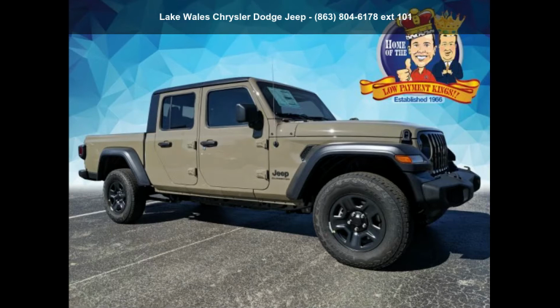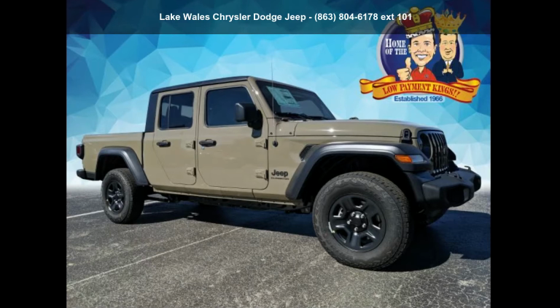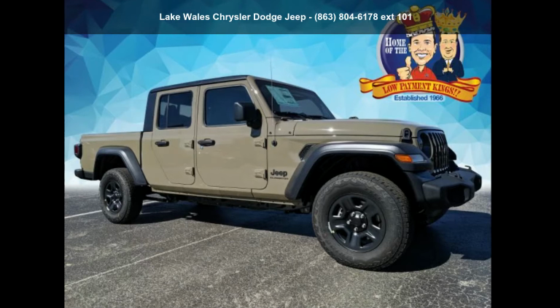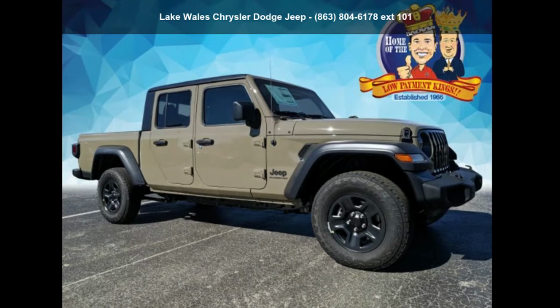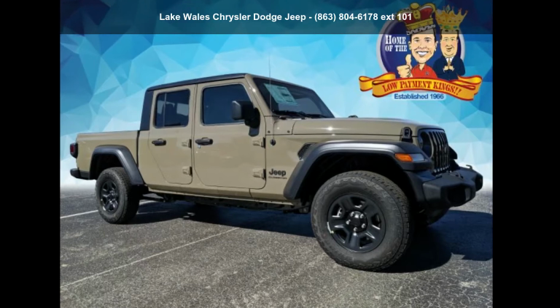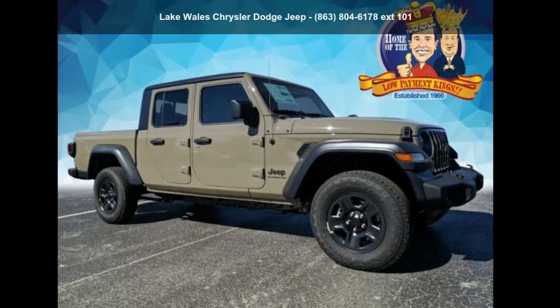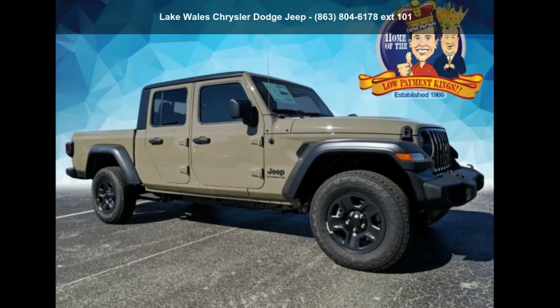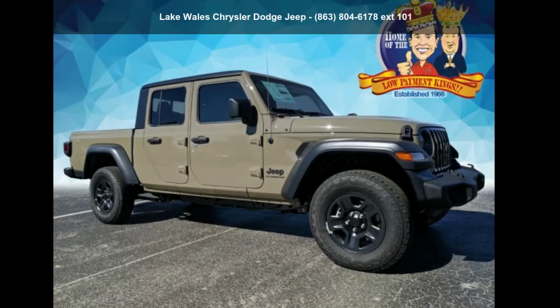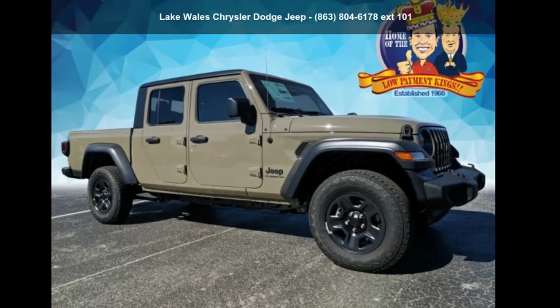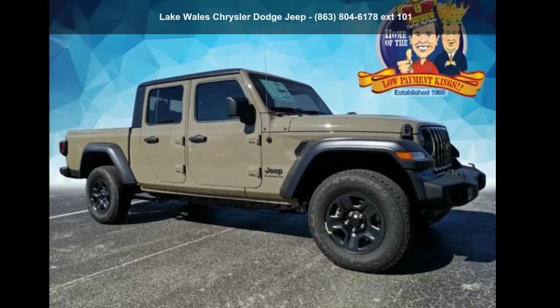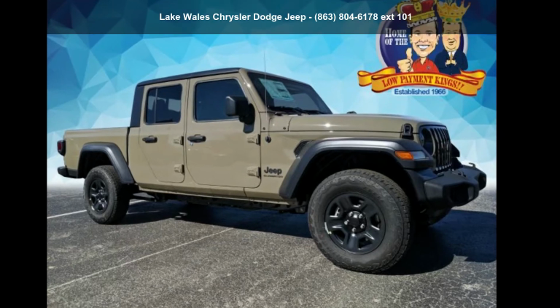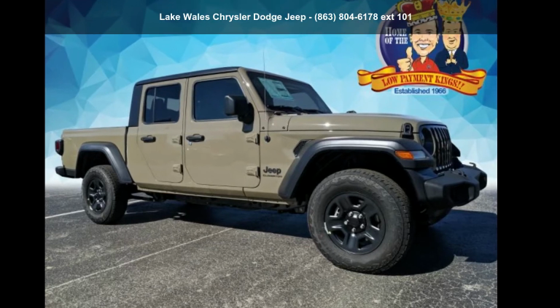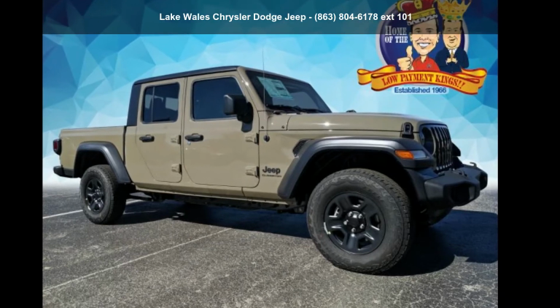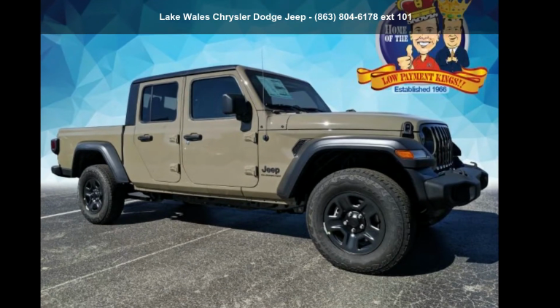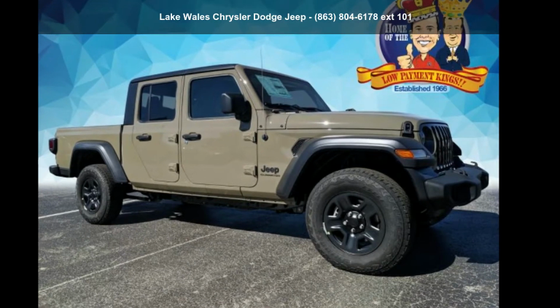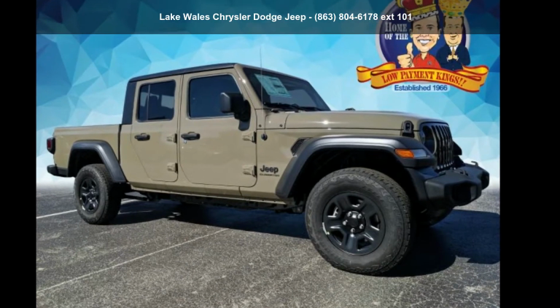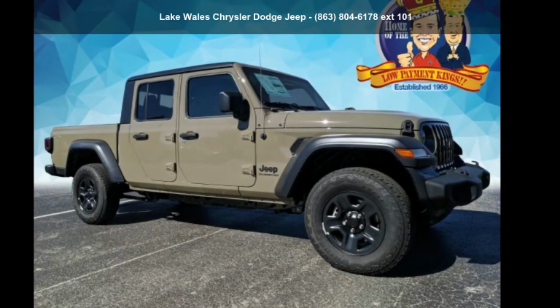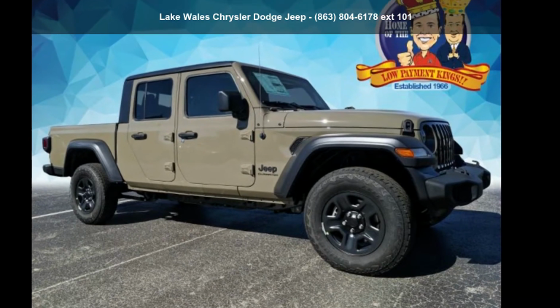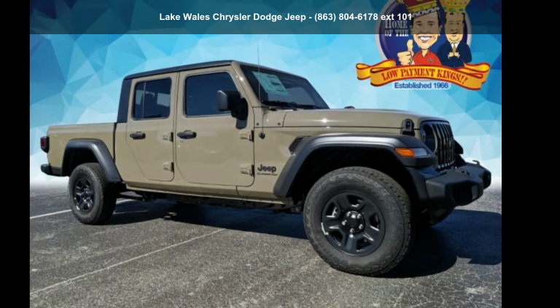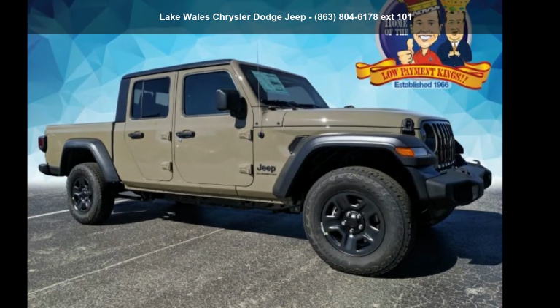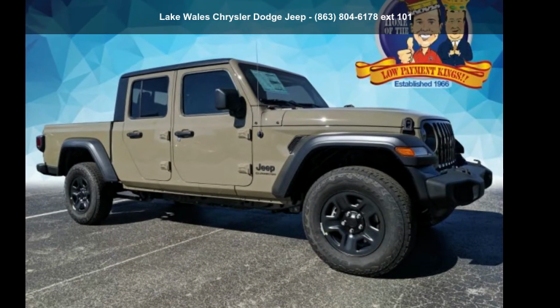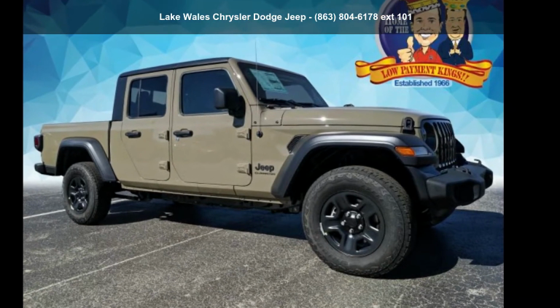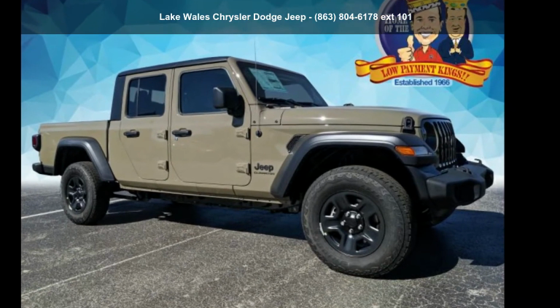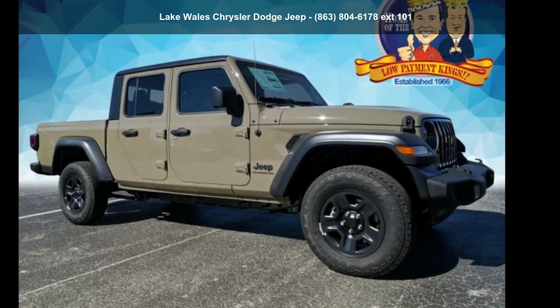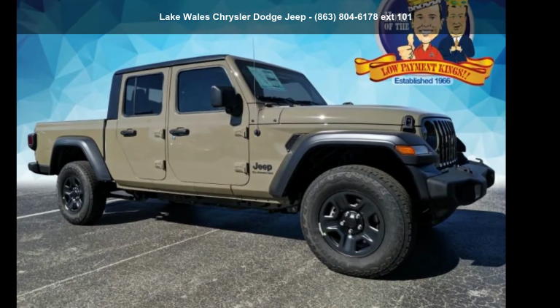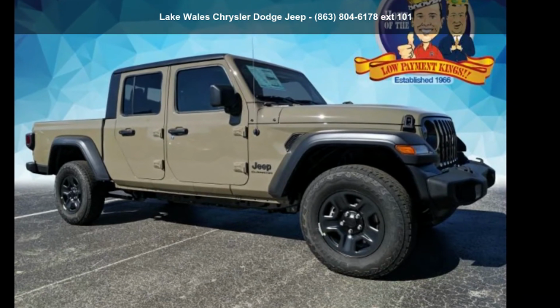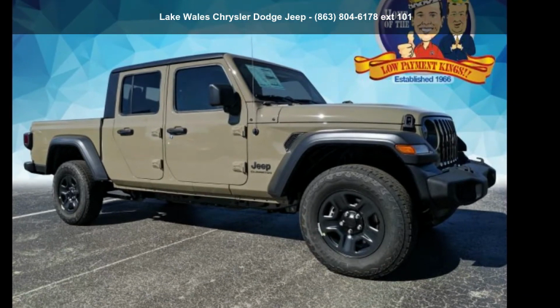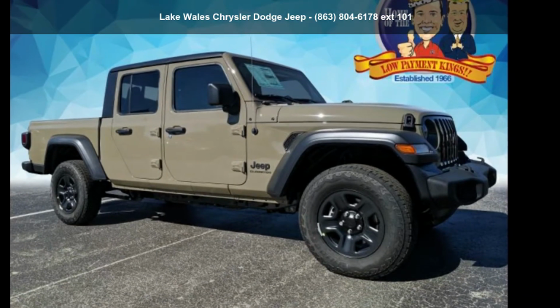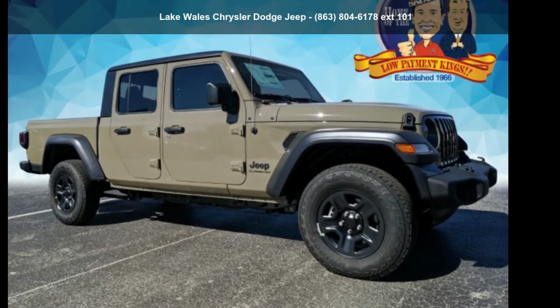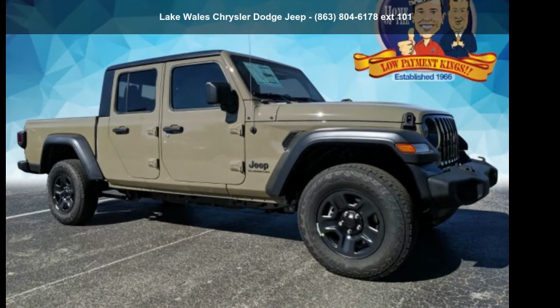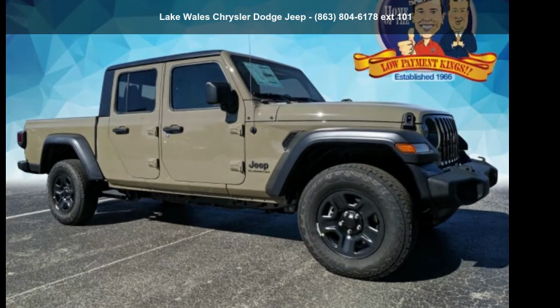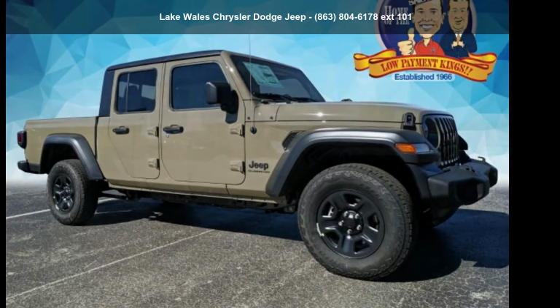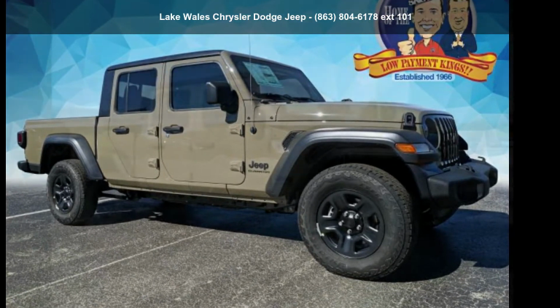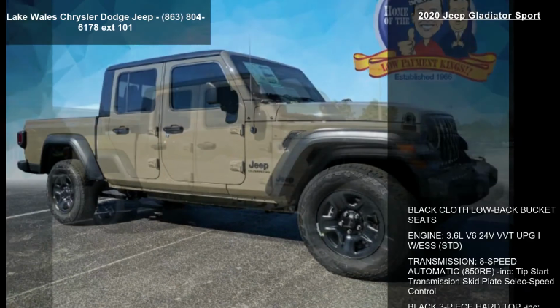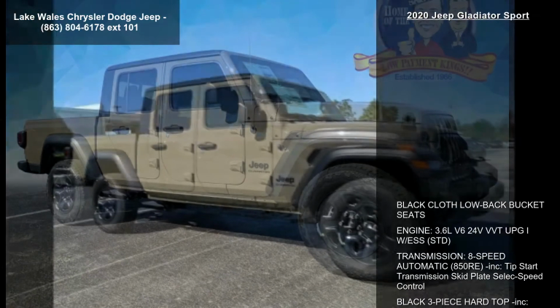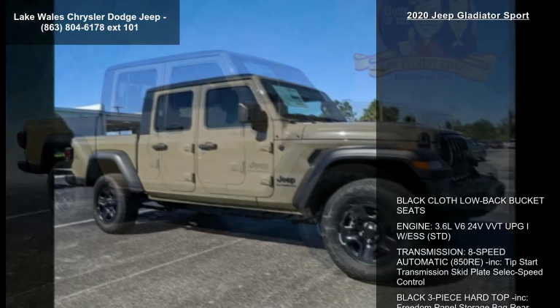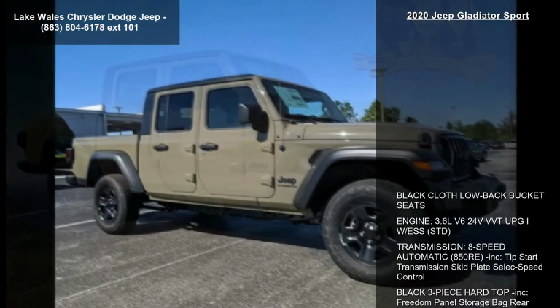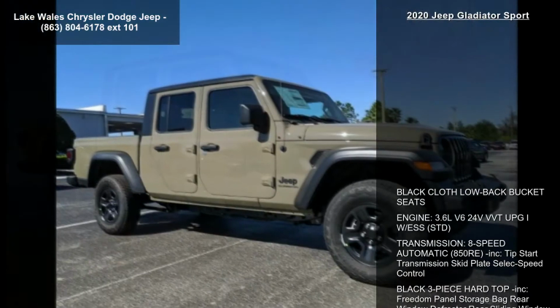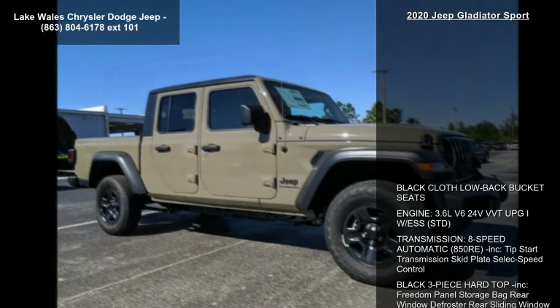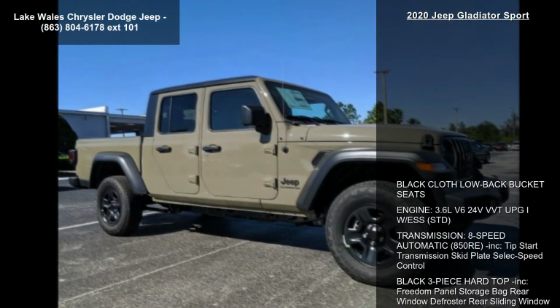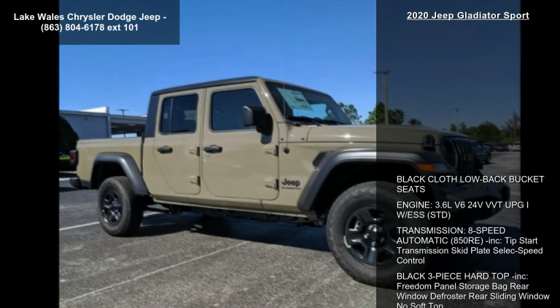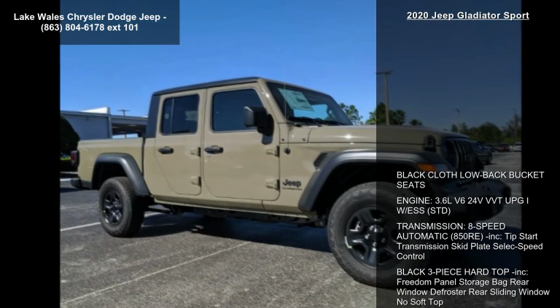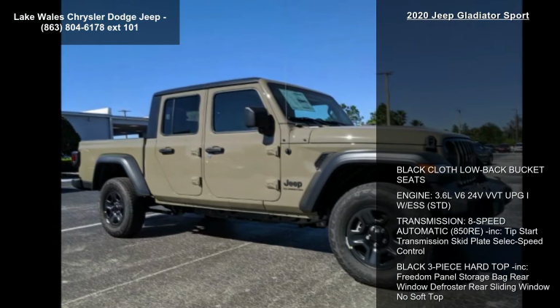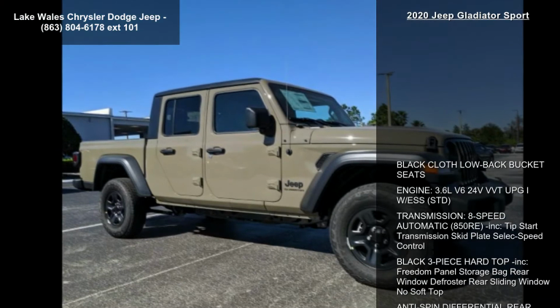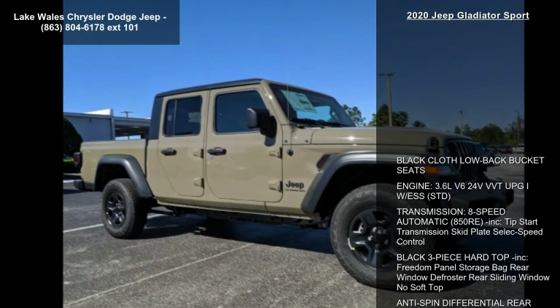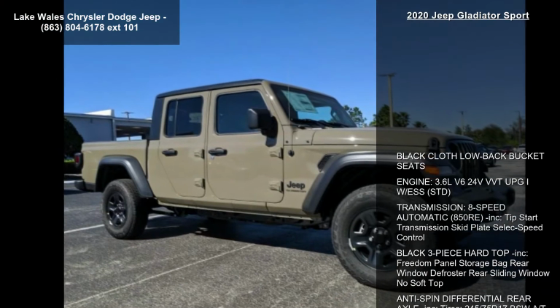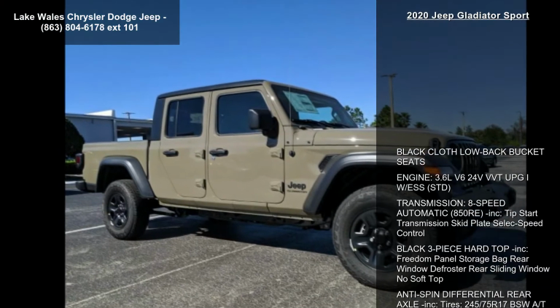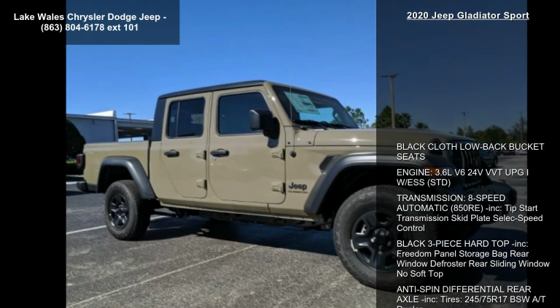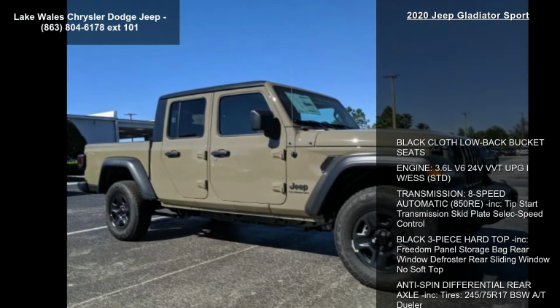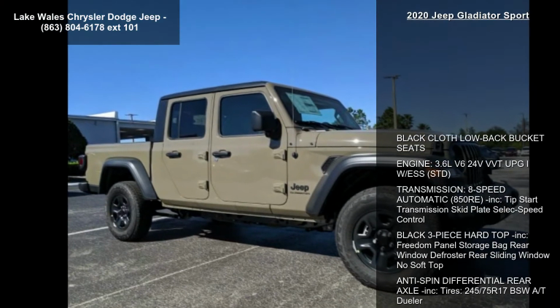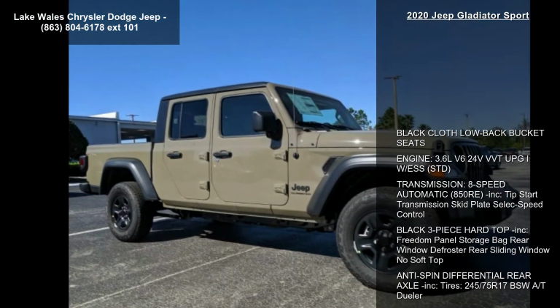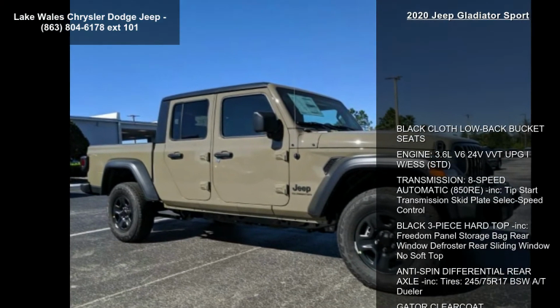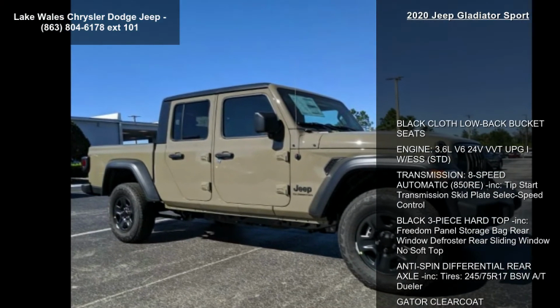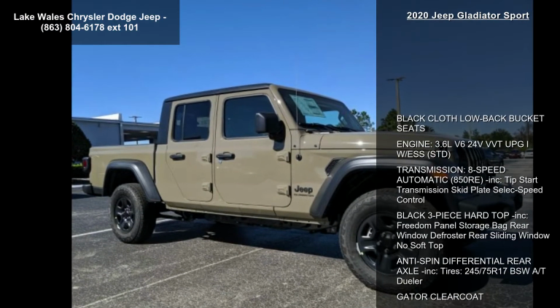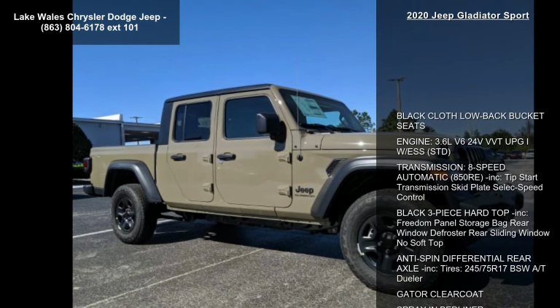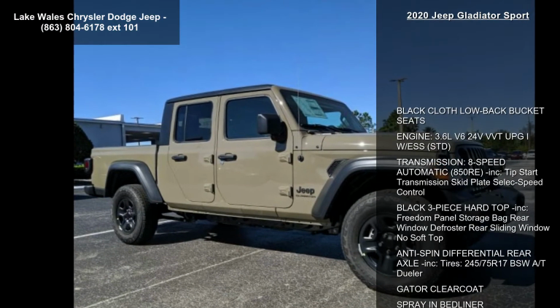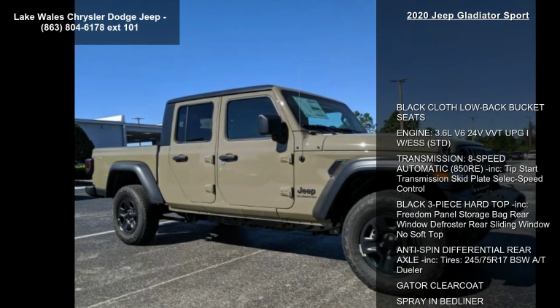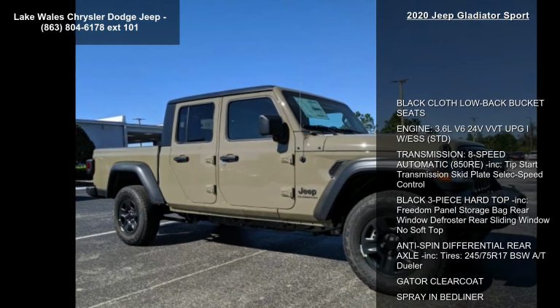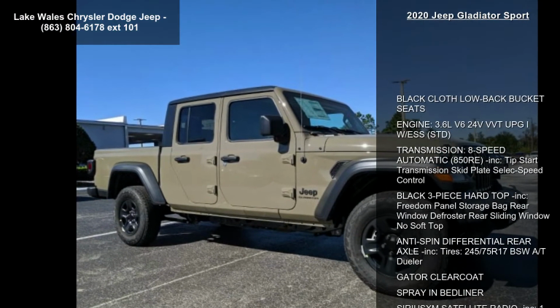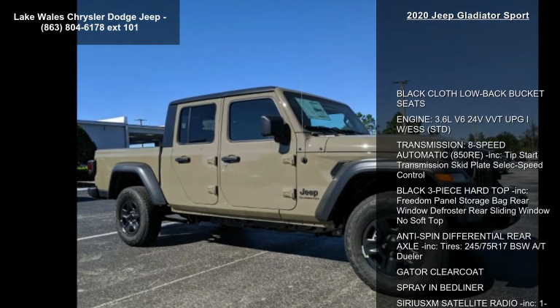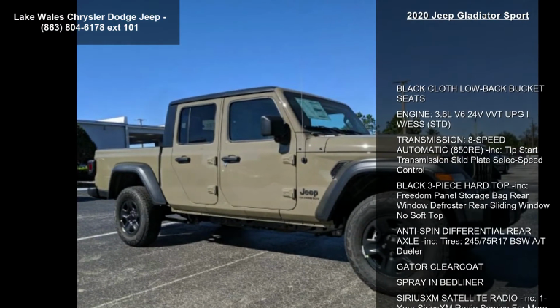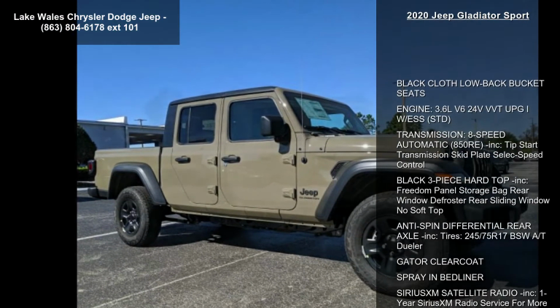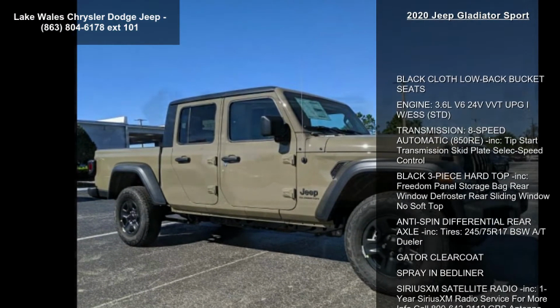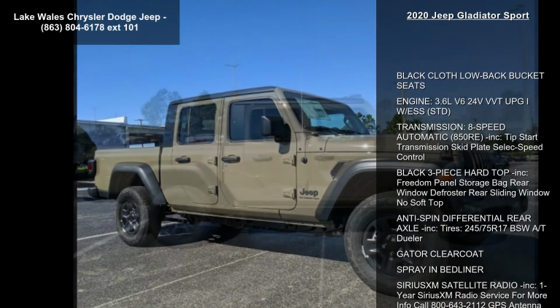Presenting the Jeep 2020 Gladiator Sport. If you are looking for an automobile with great features, look no further.